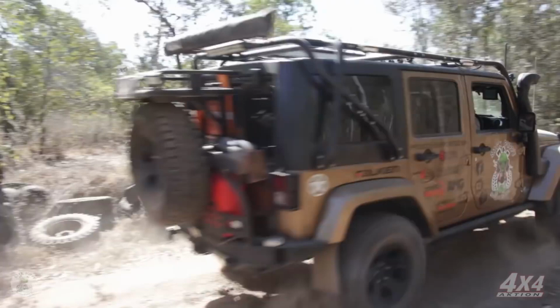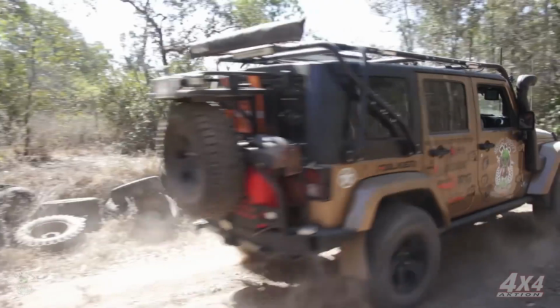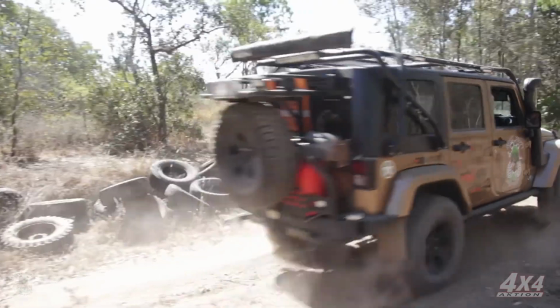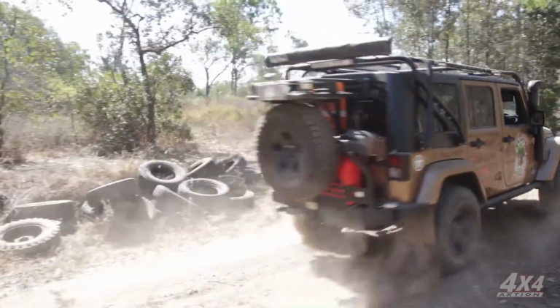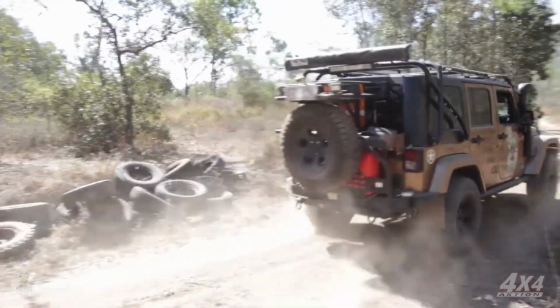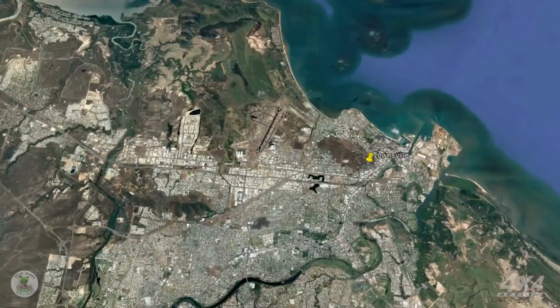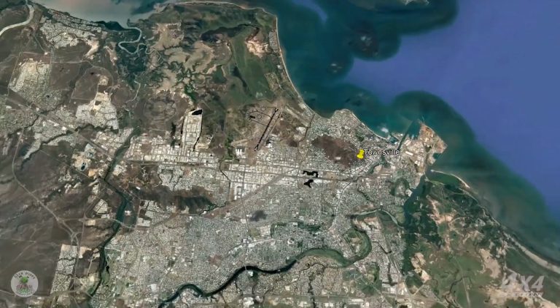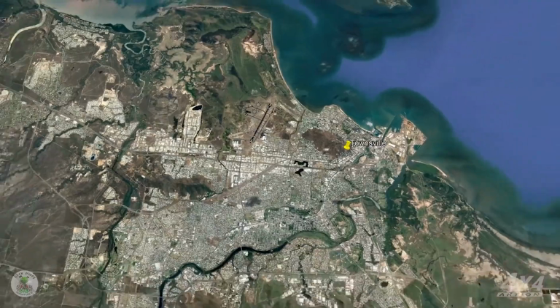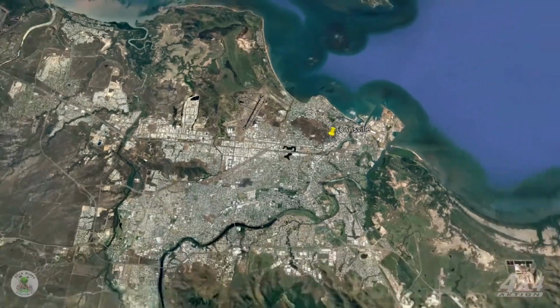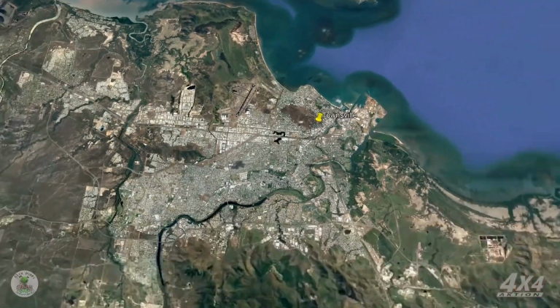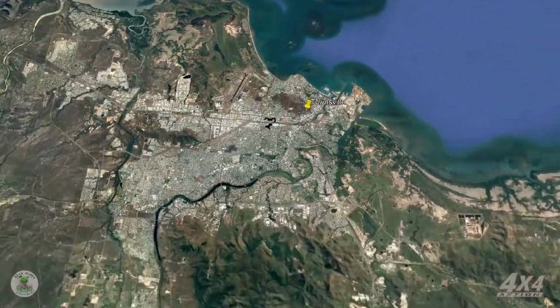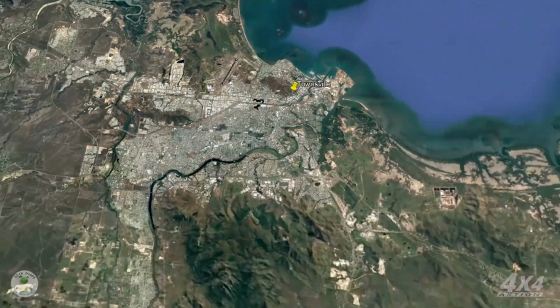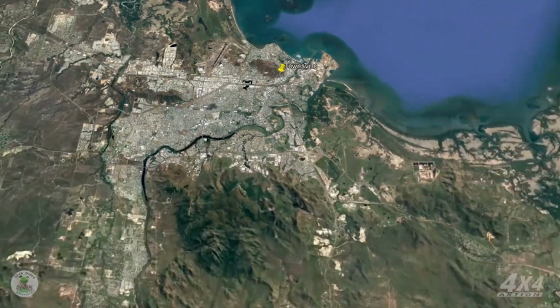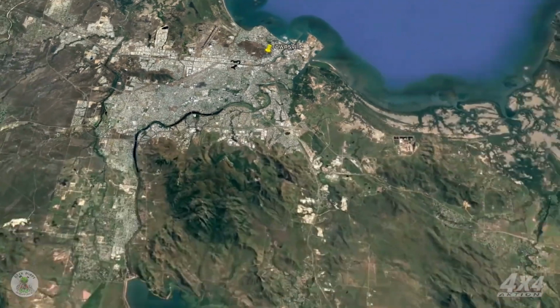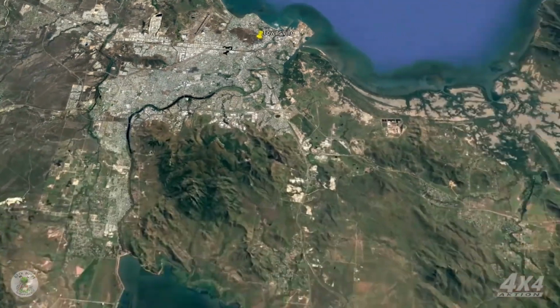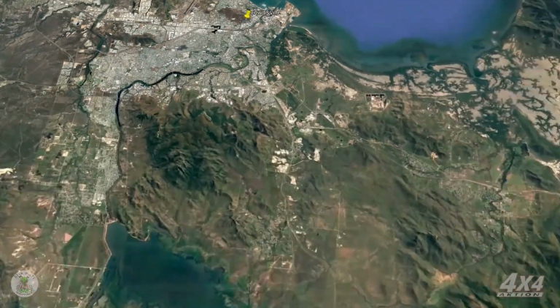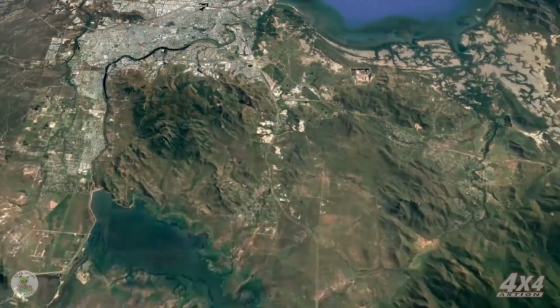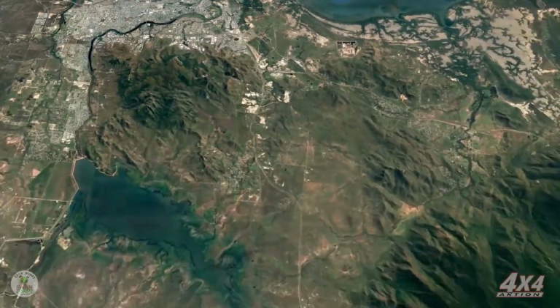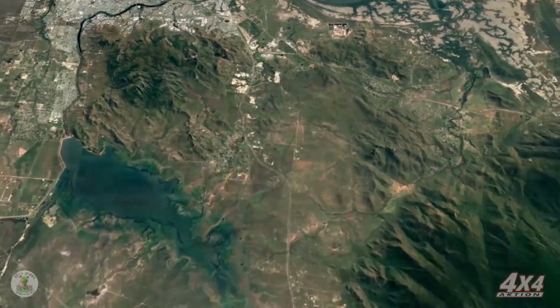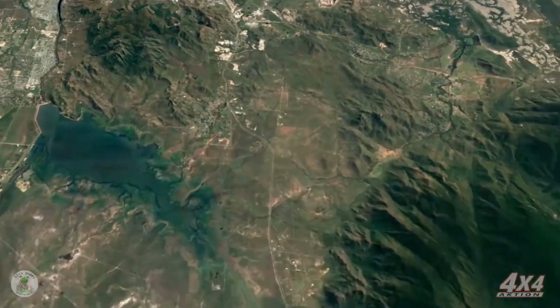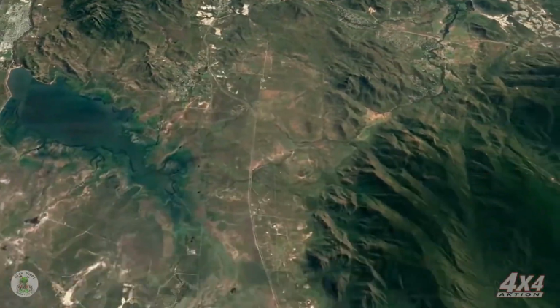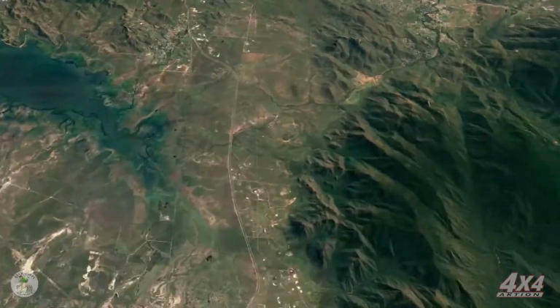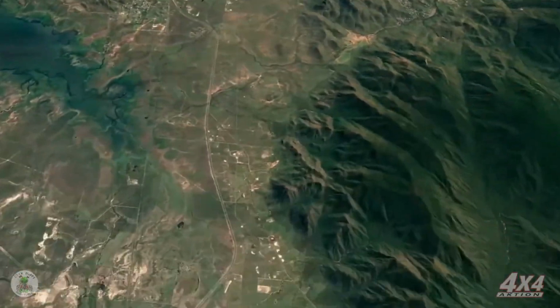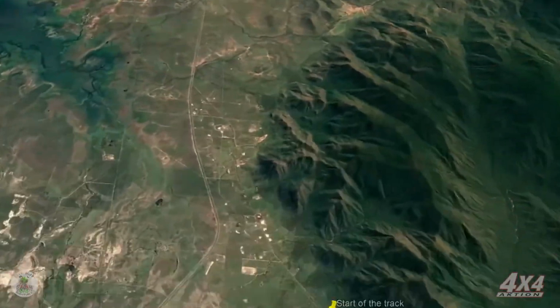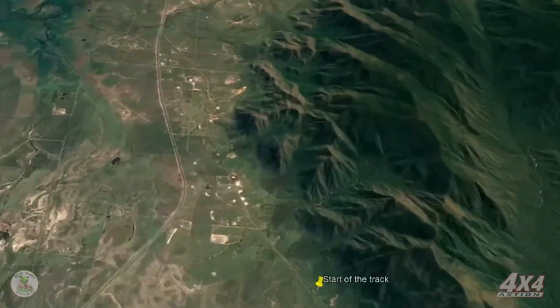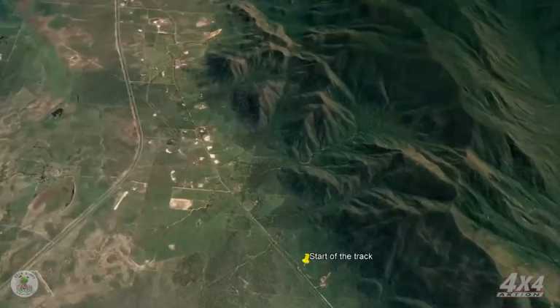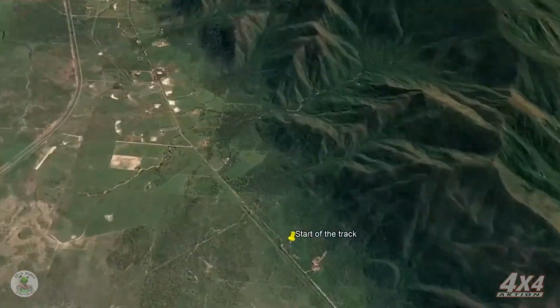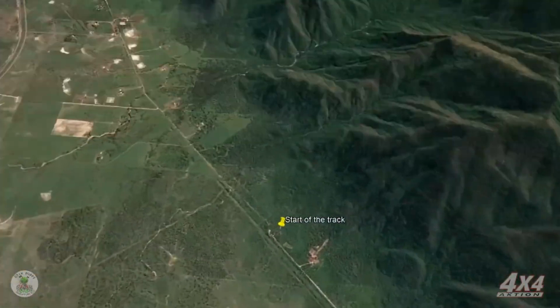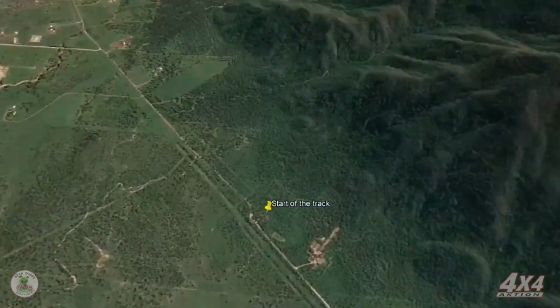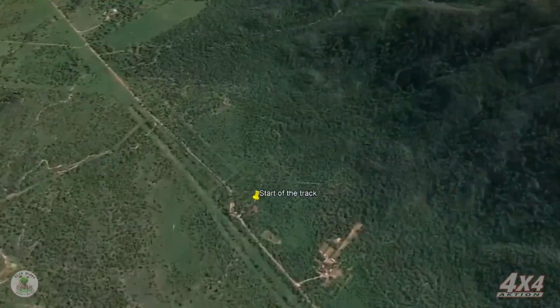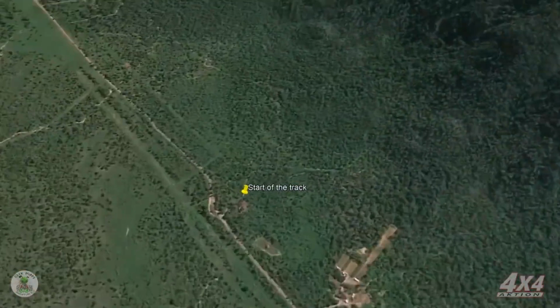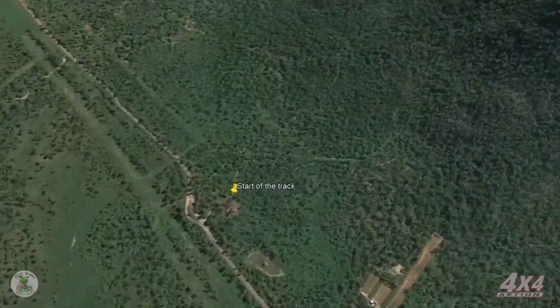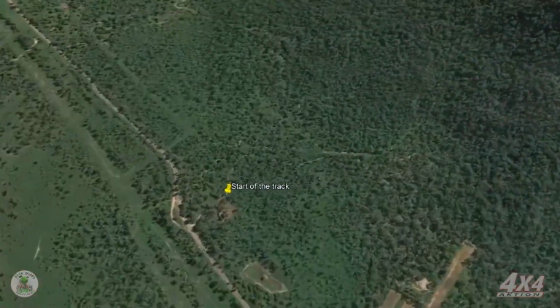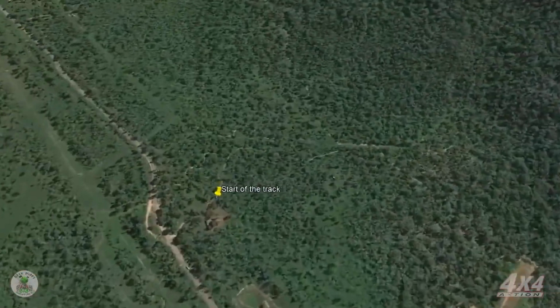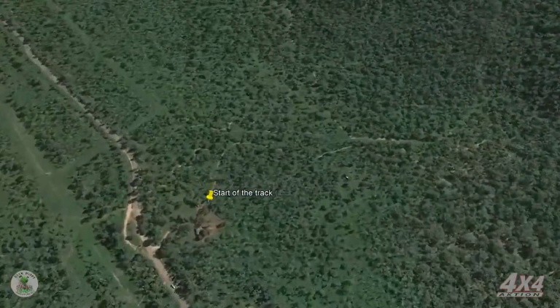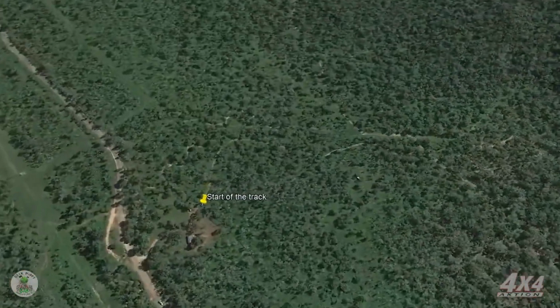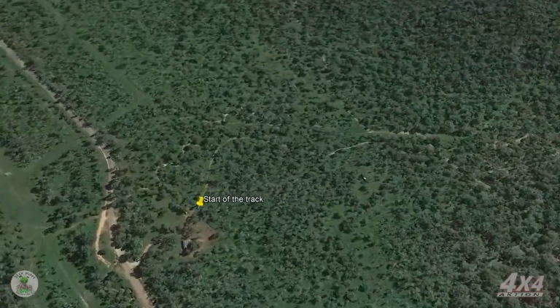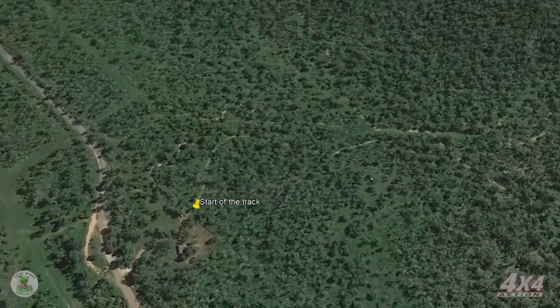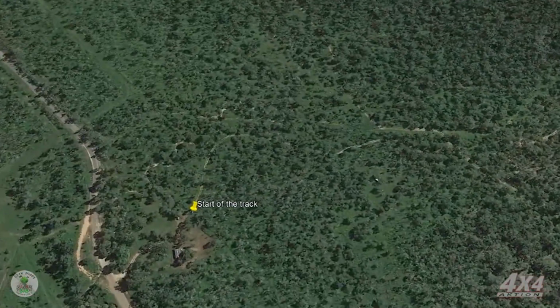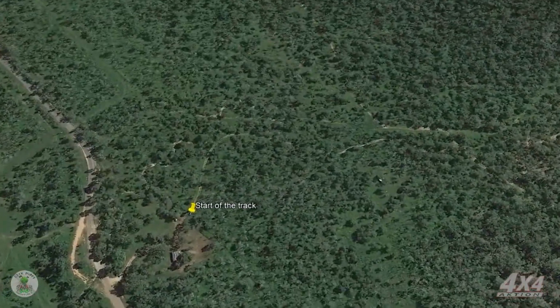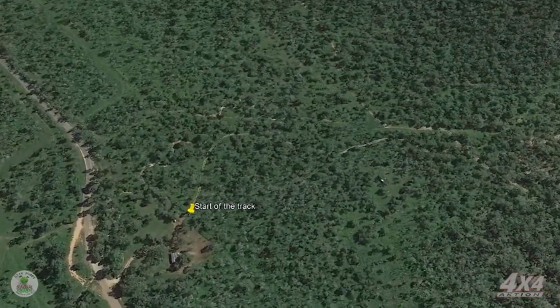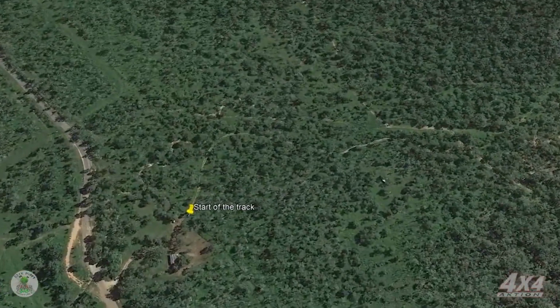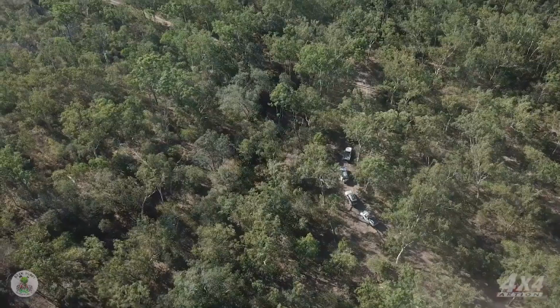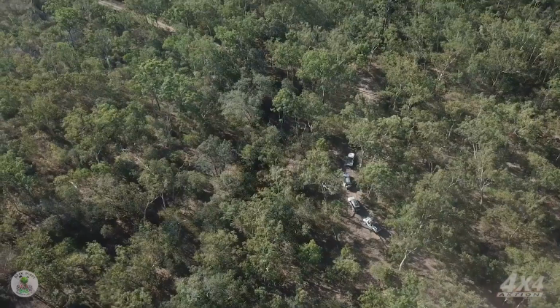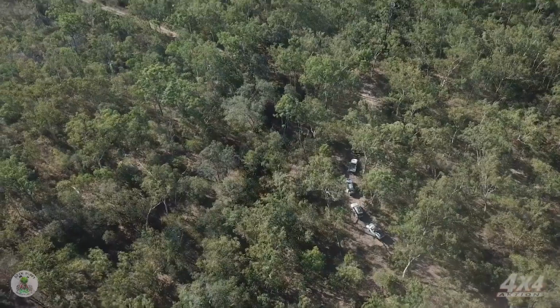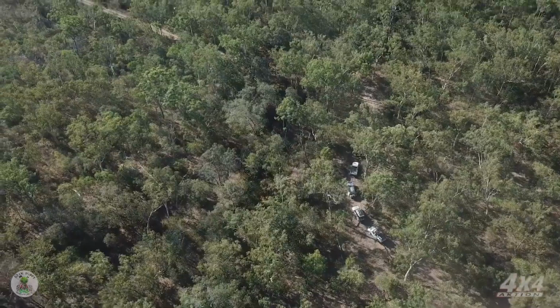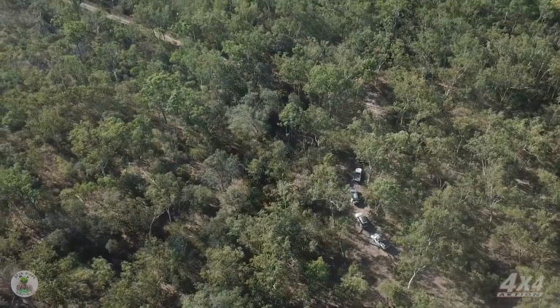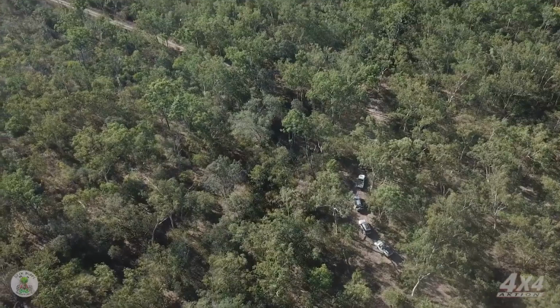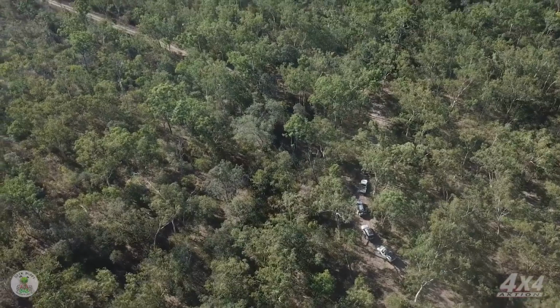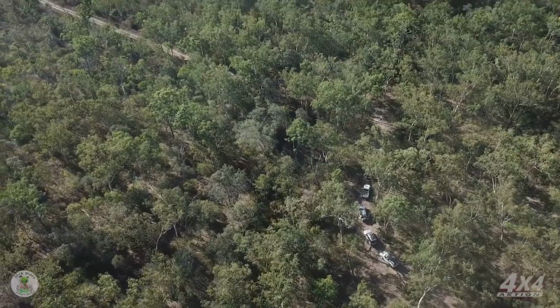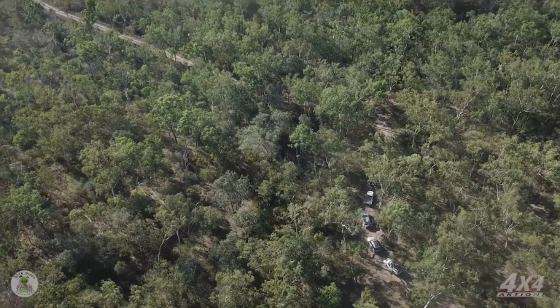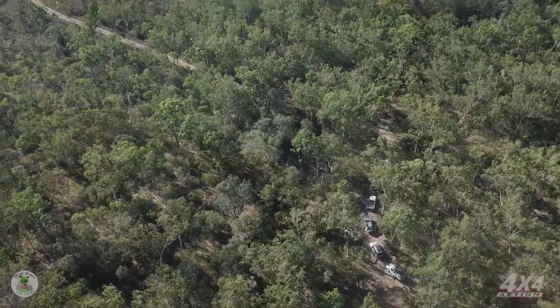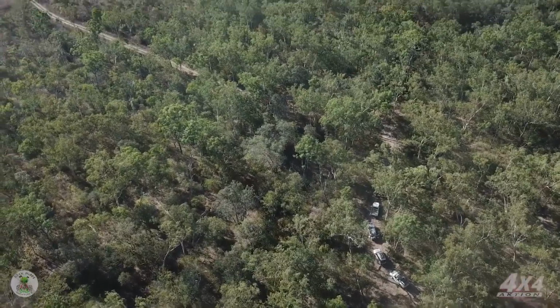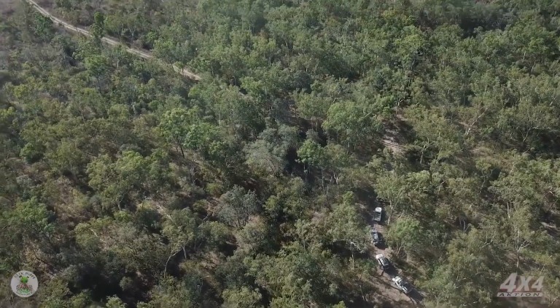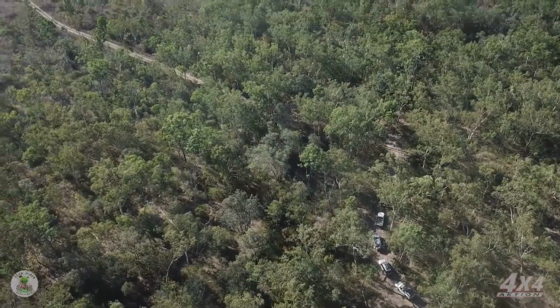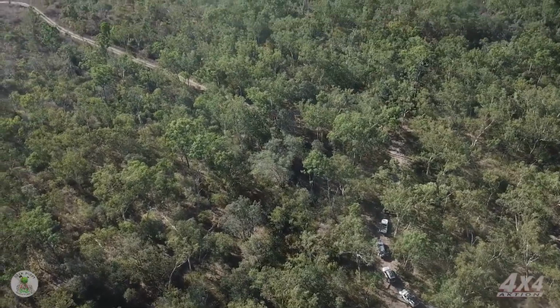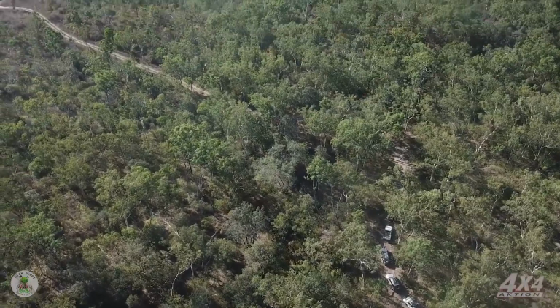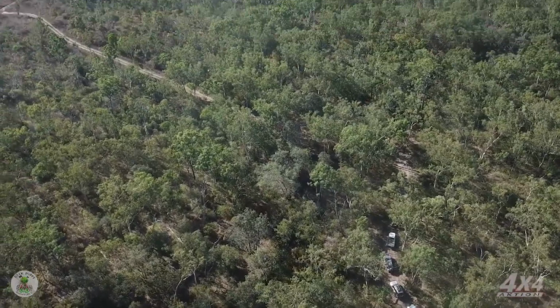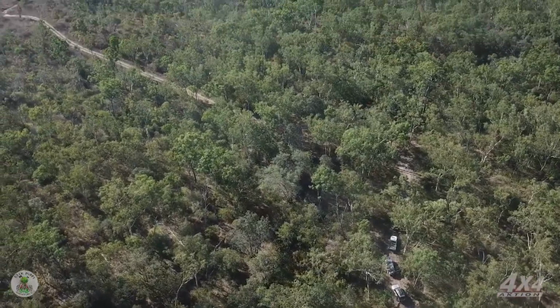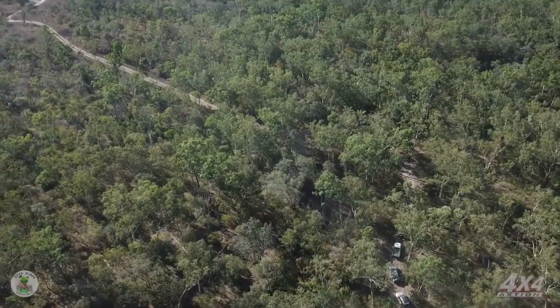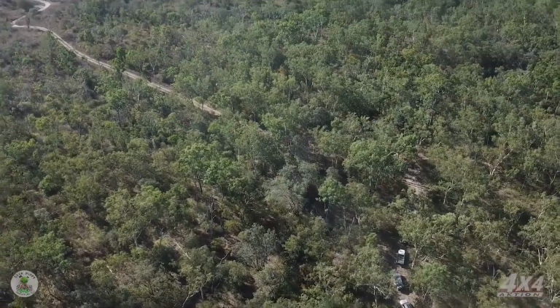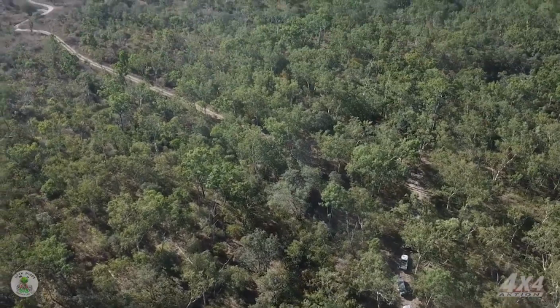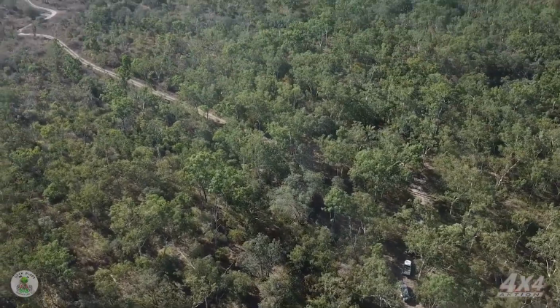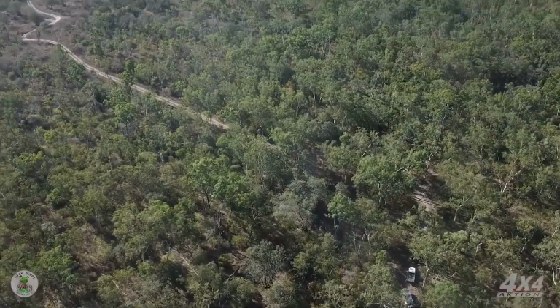Setting off on the track, we're about 14 hours south of Townsville. We're going to be delving into some tough country up here in far north Queensland.